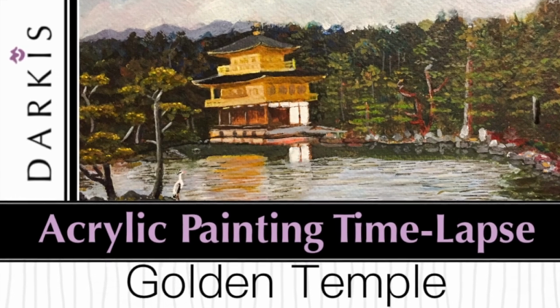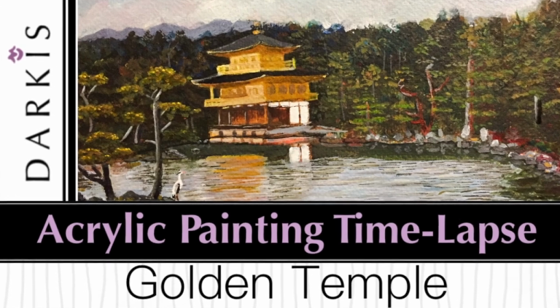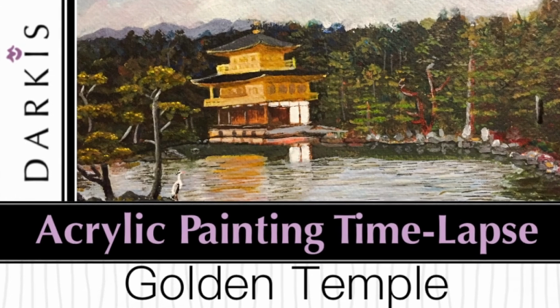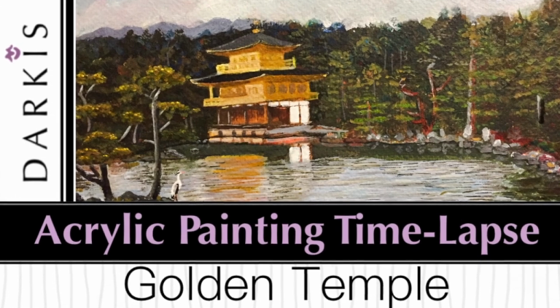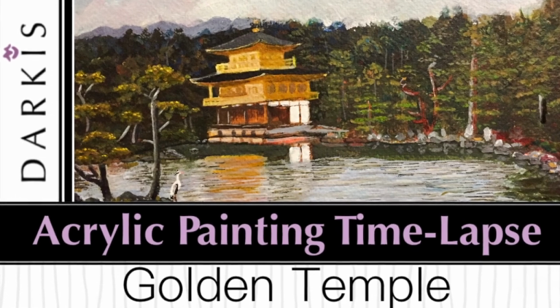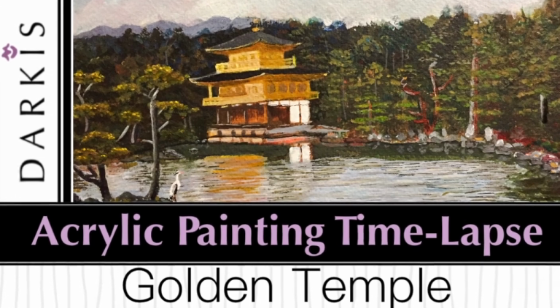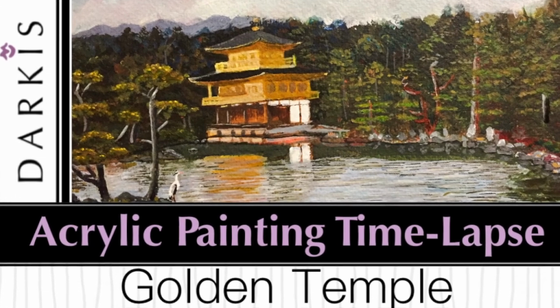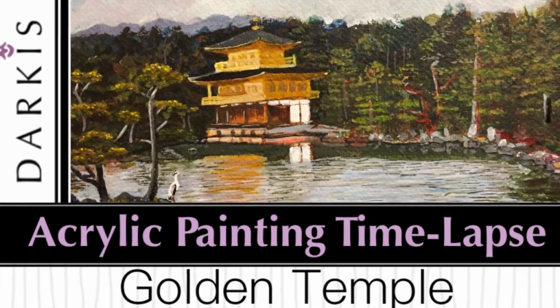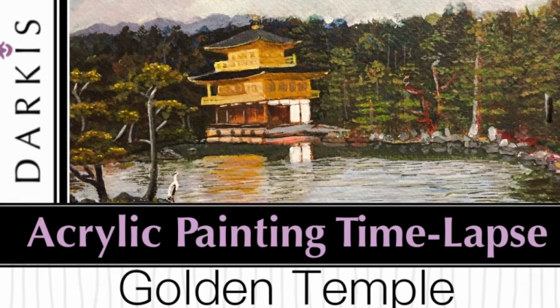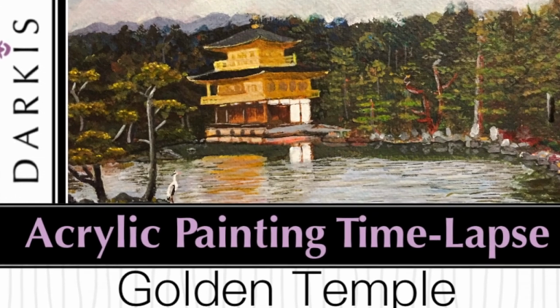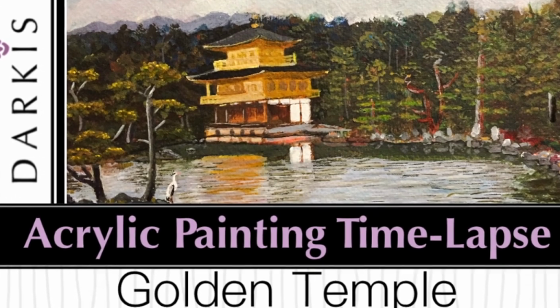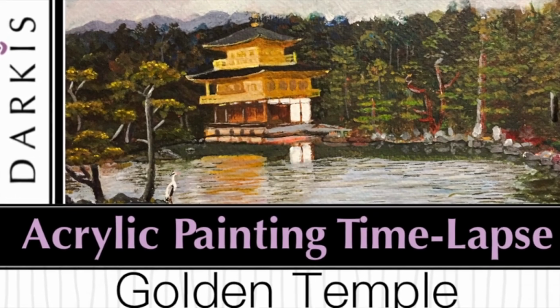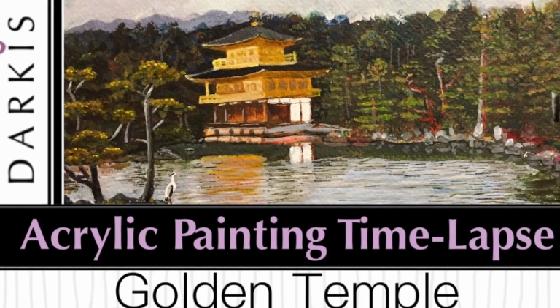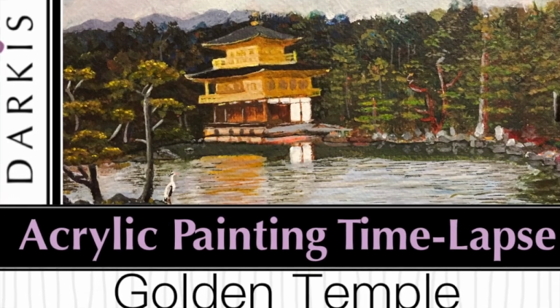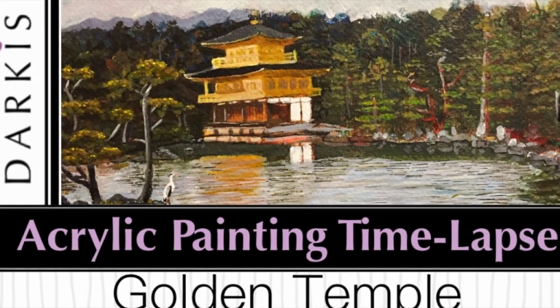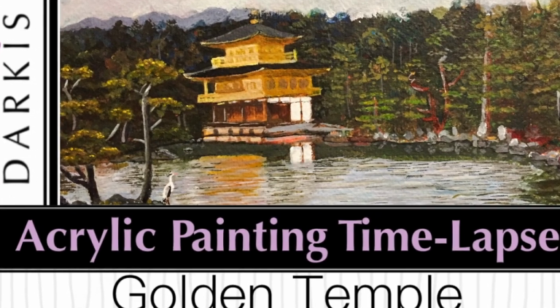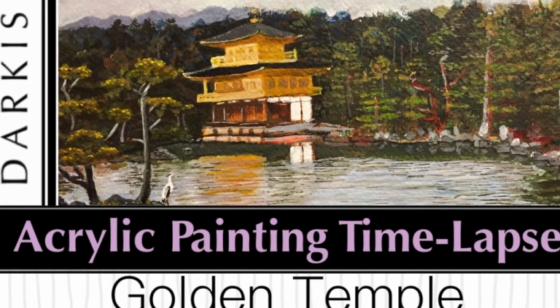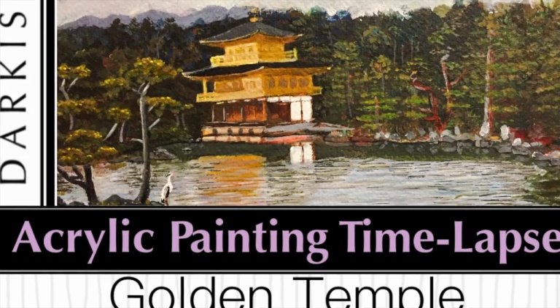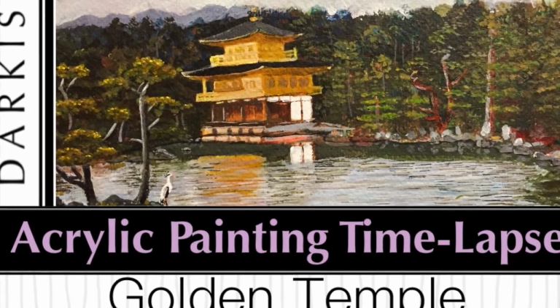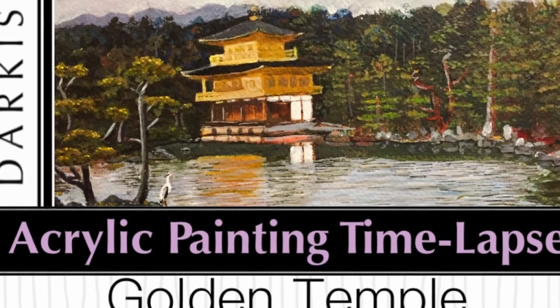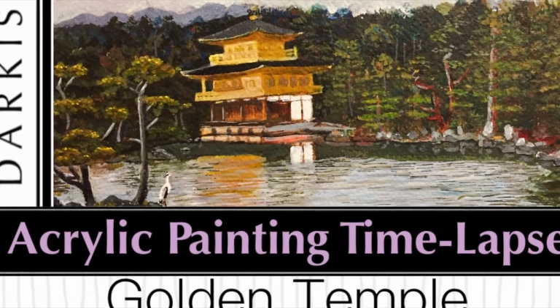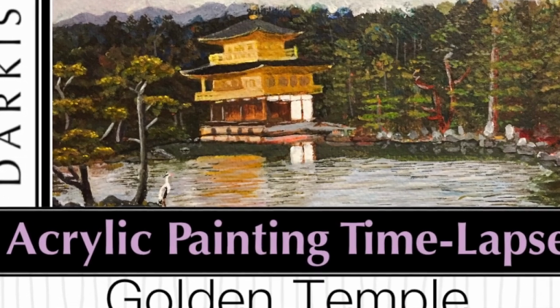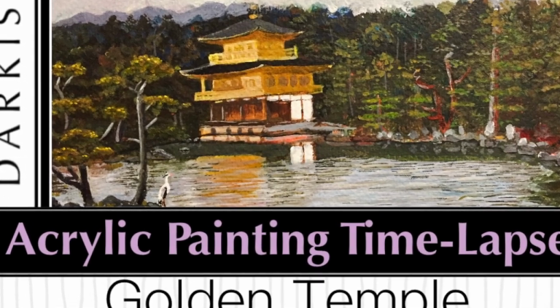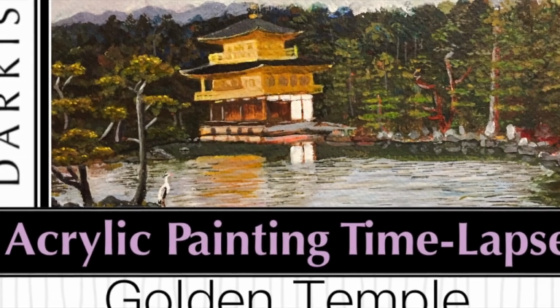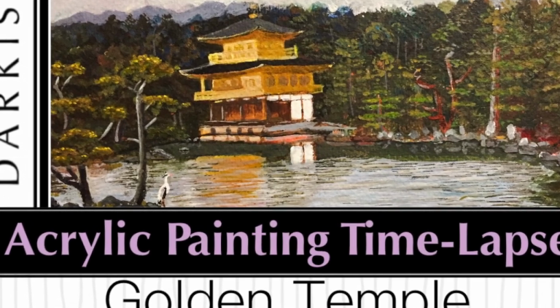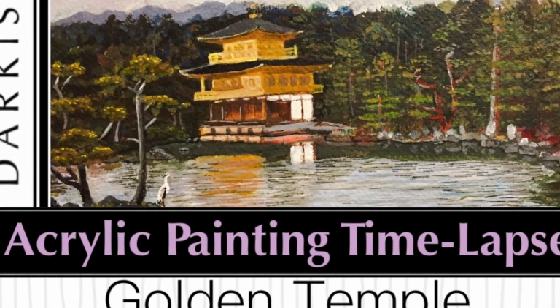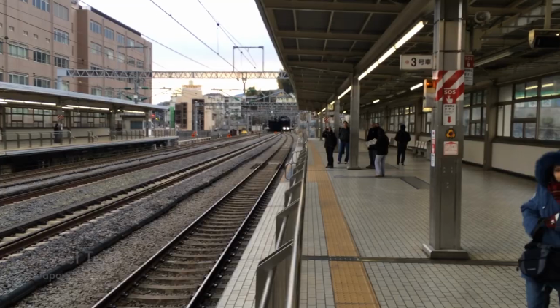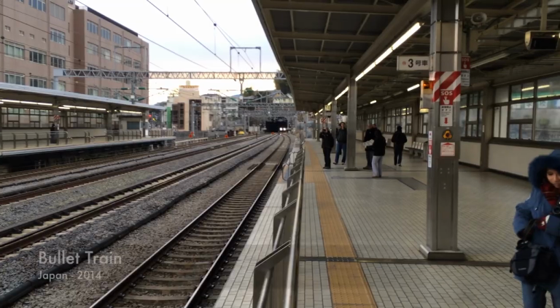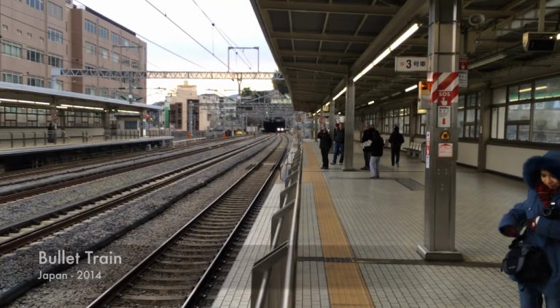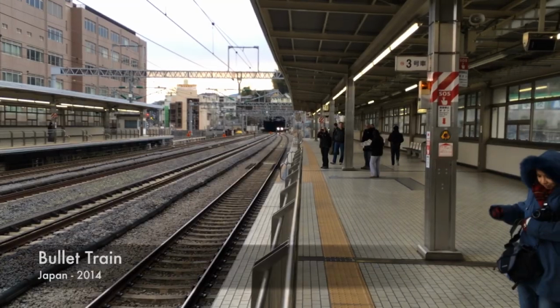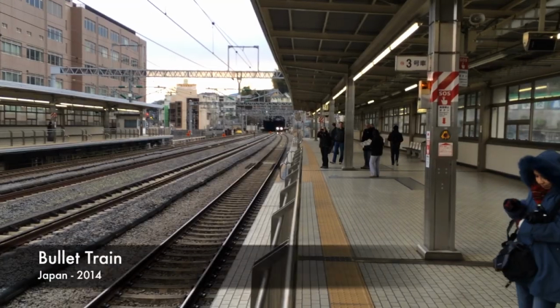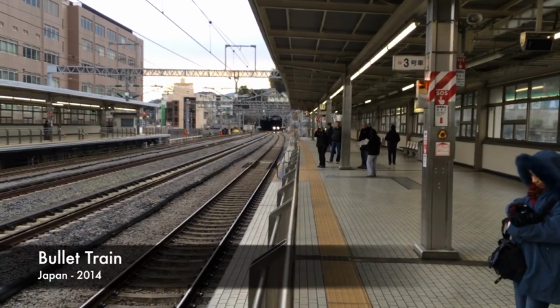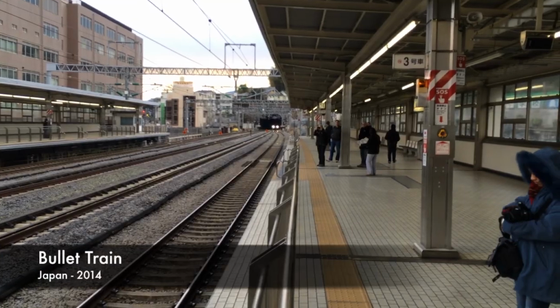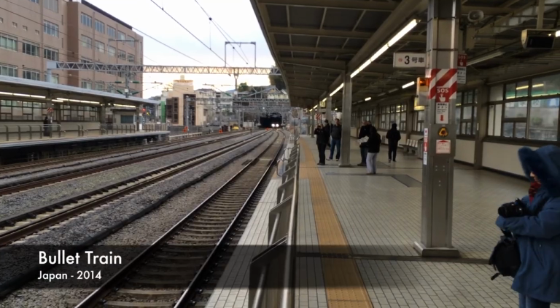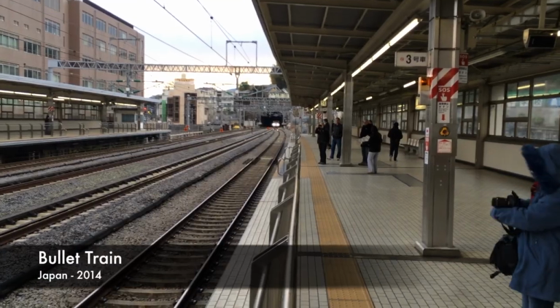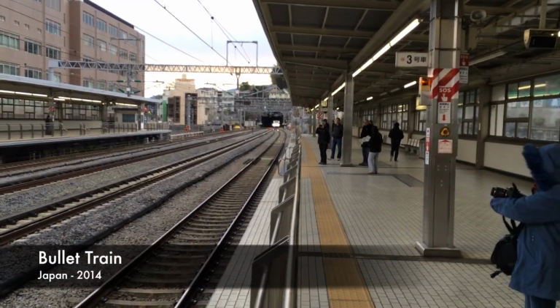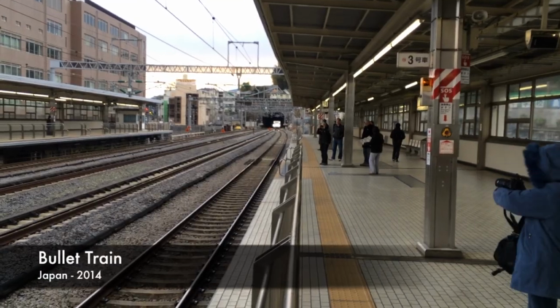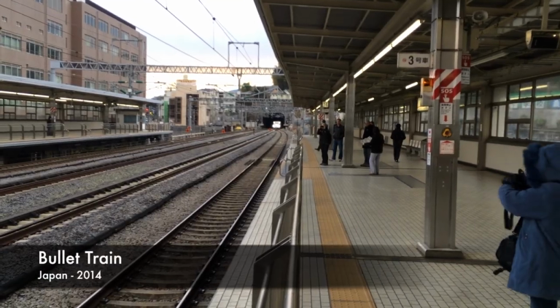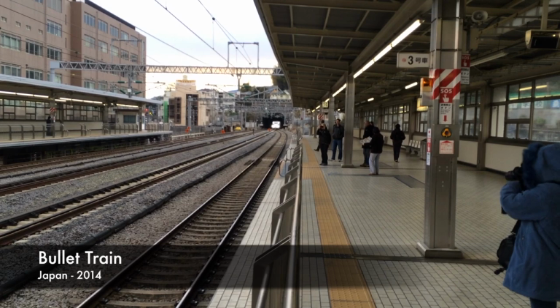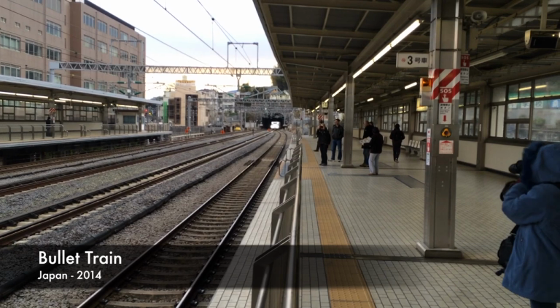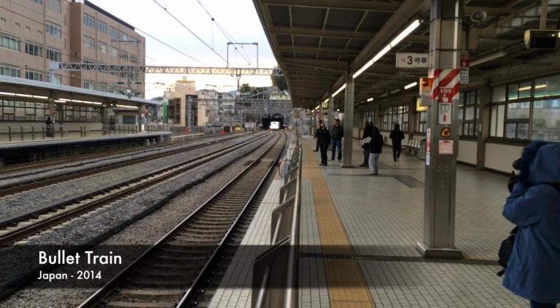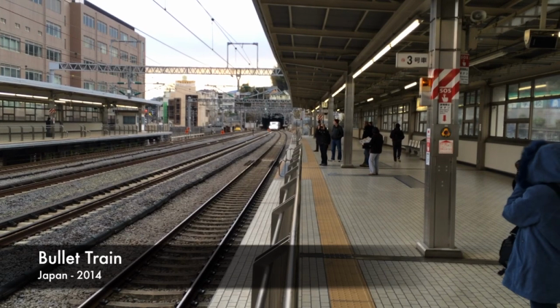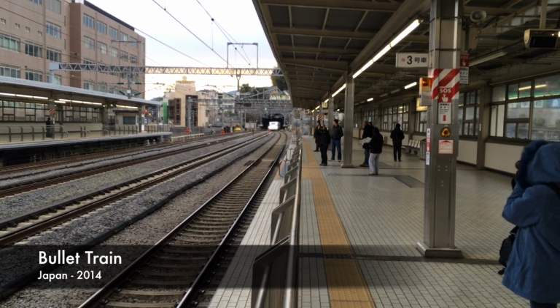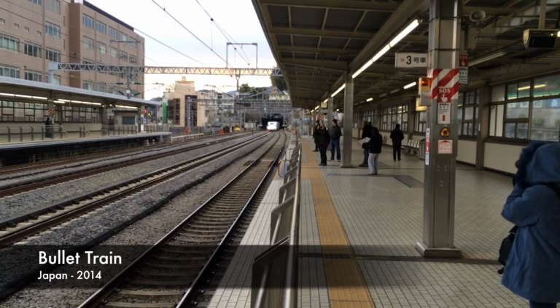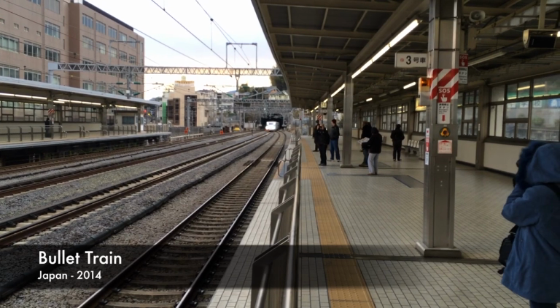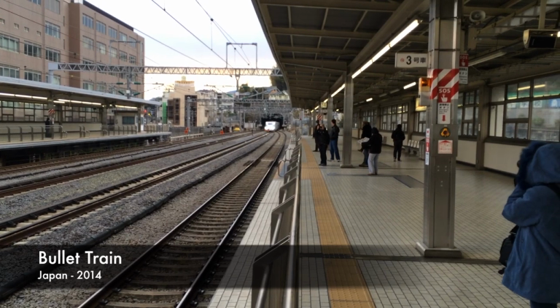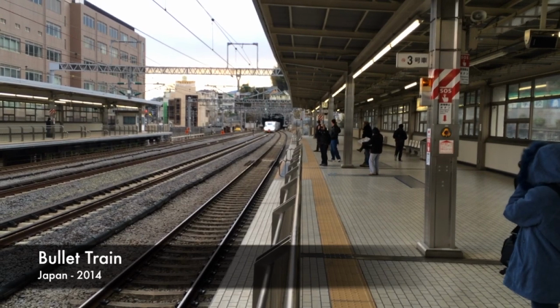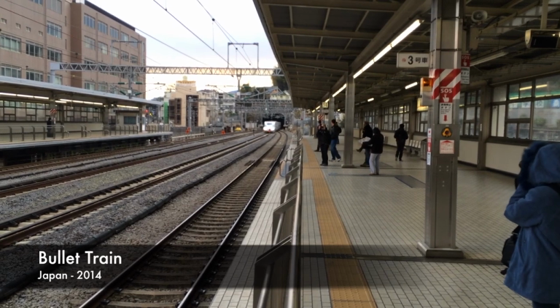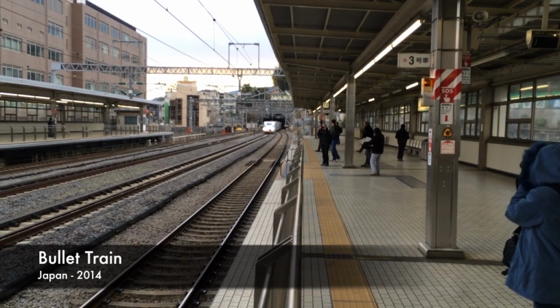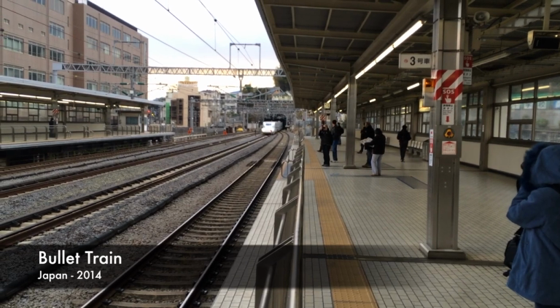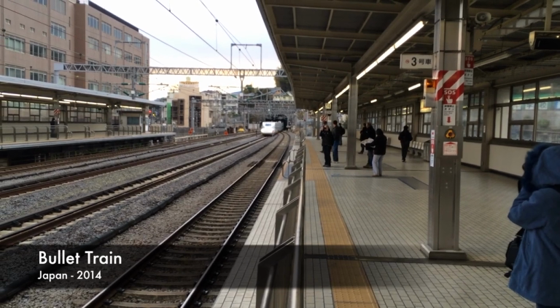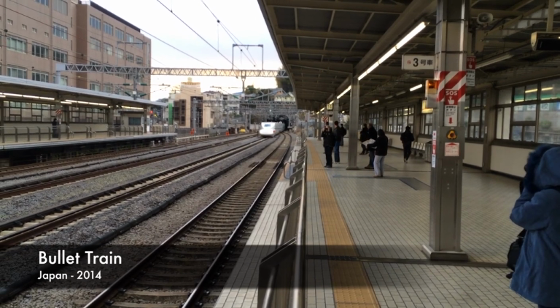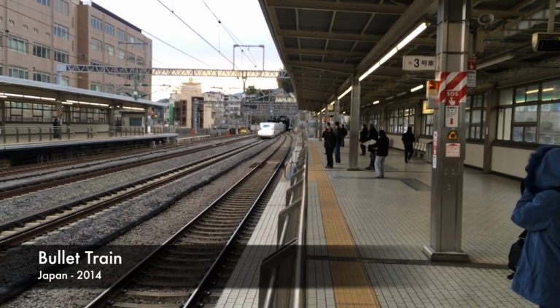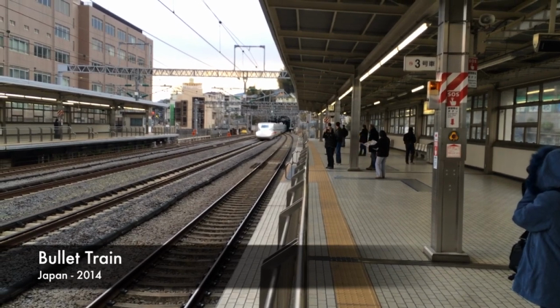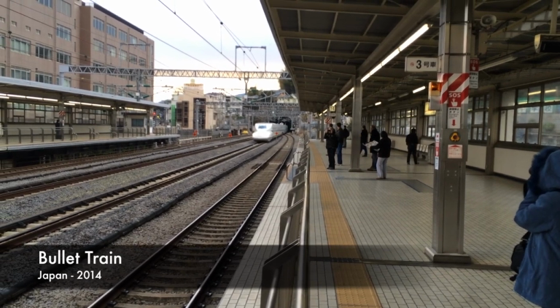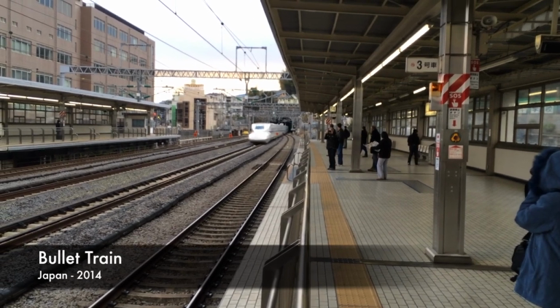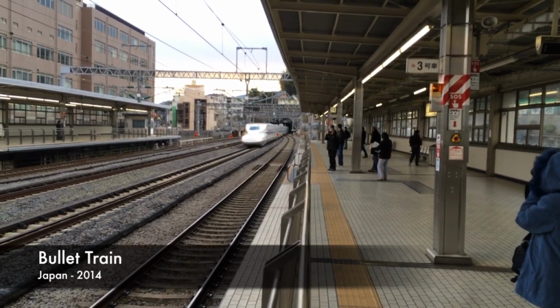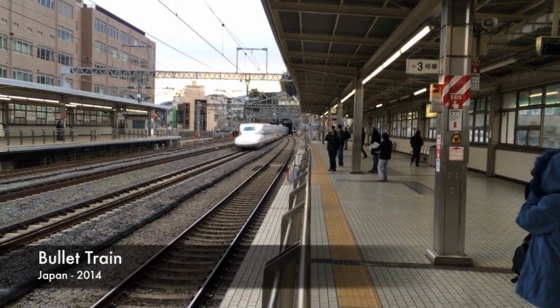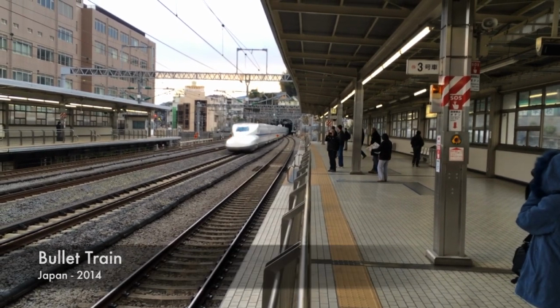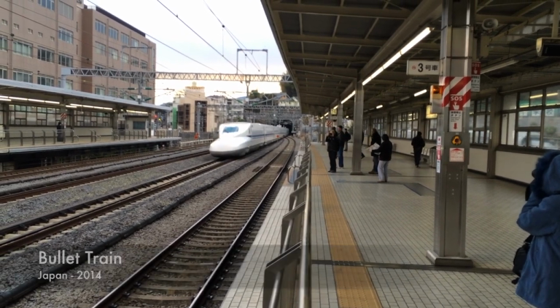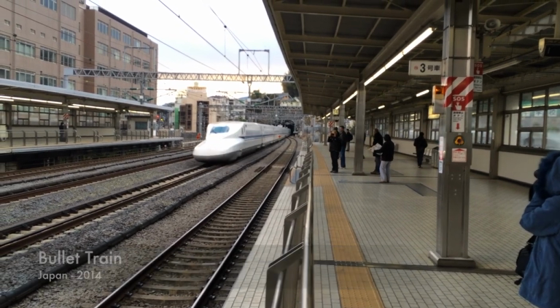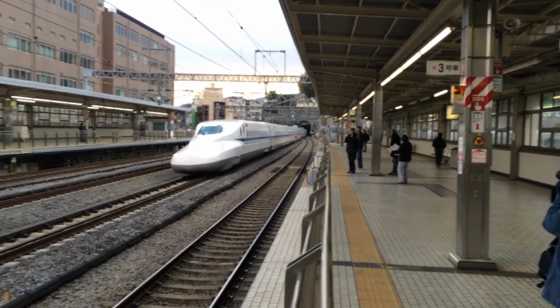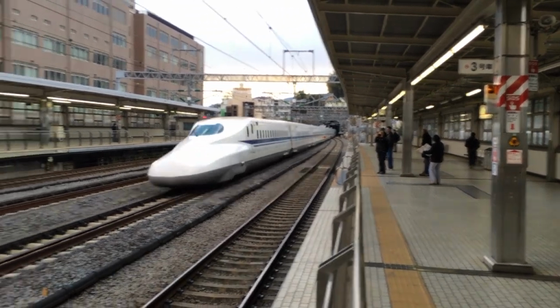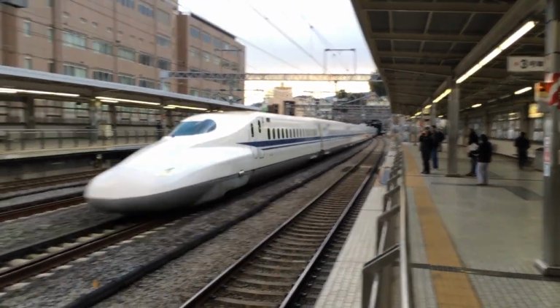Hola! Welcome to my channel. I'm Darkis and today I'm going to show you how I paint the Golden Pavilion.